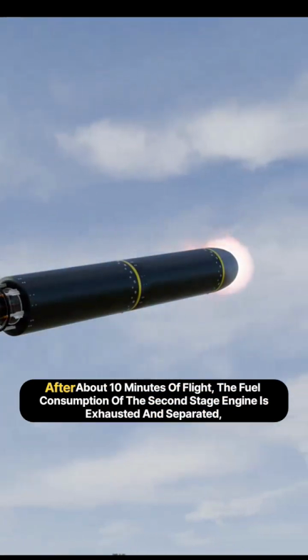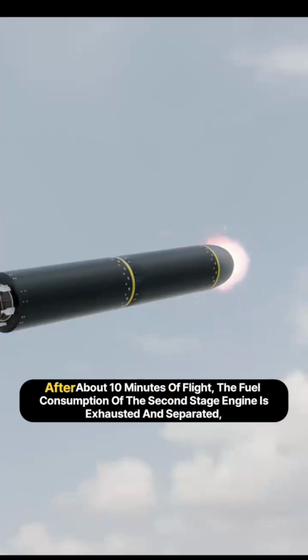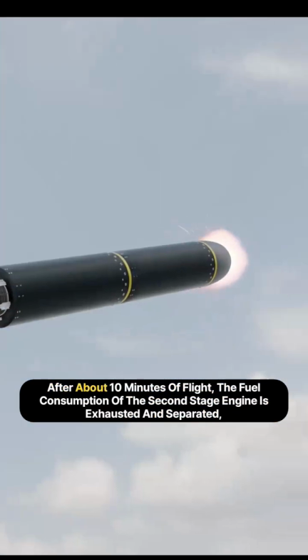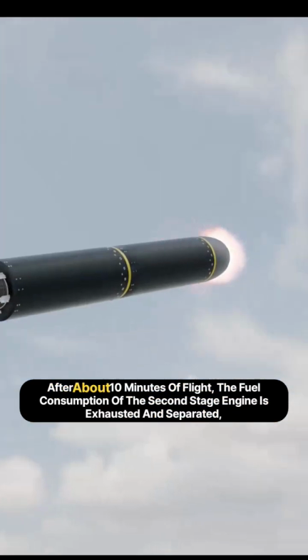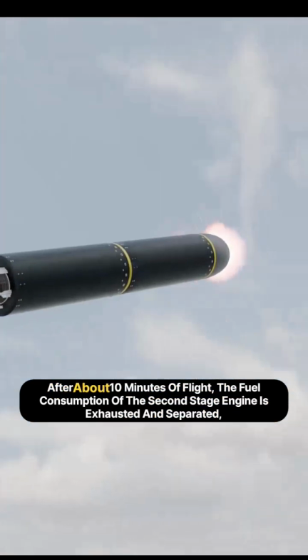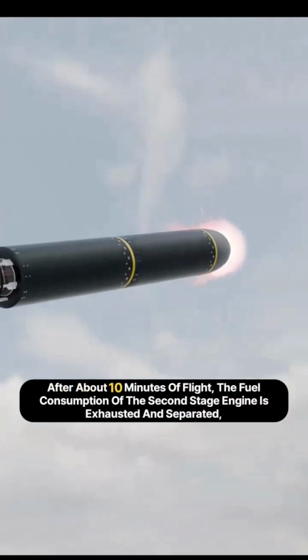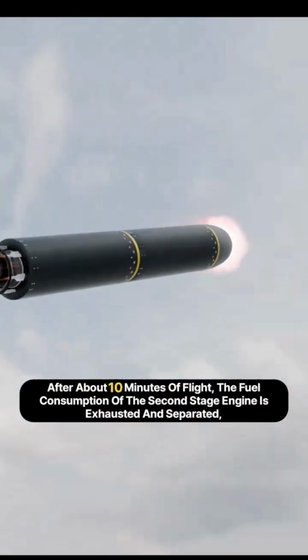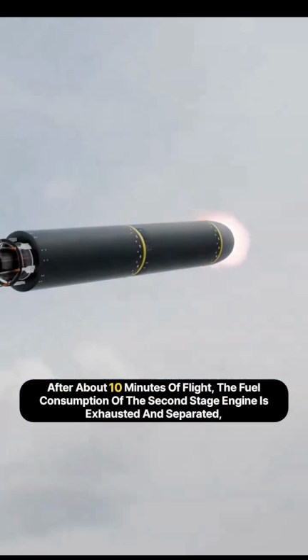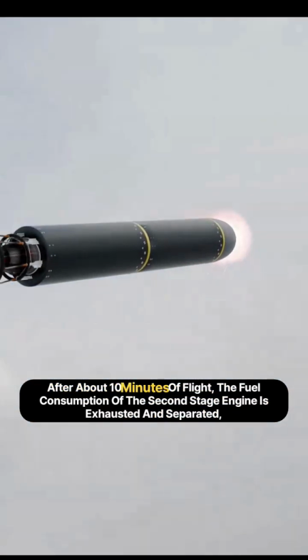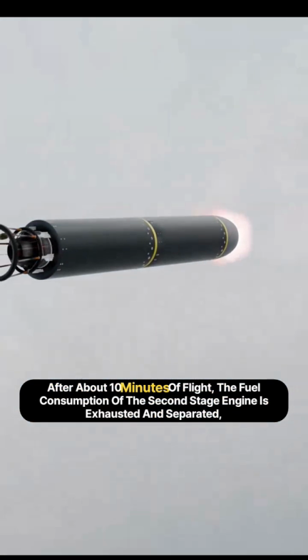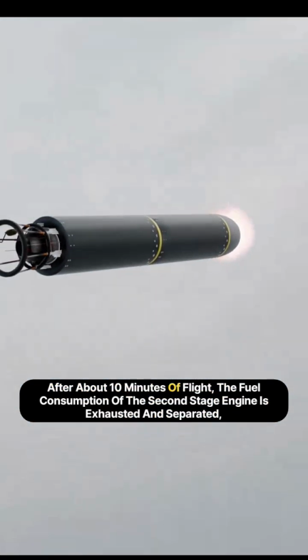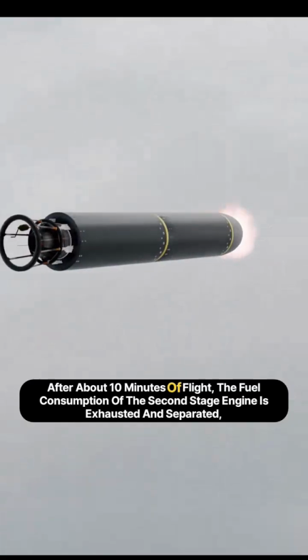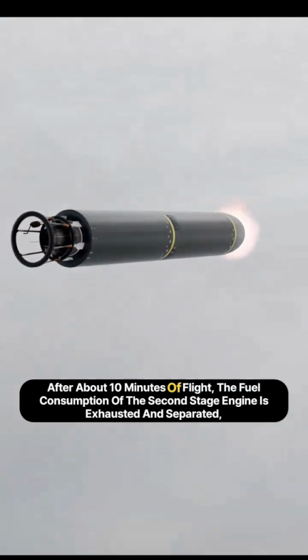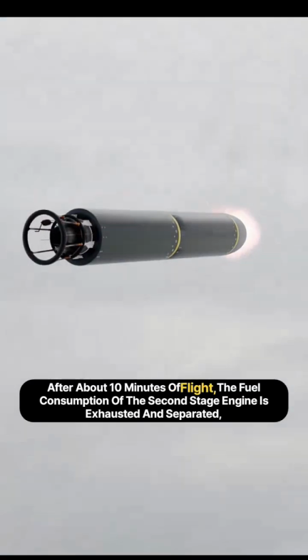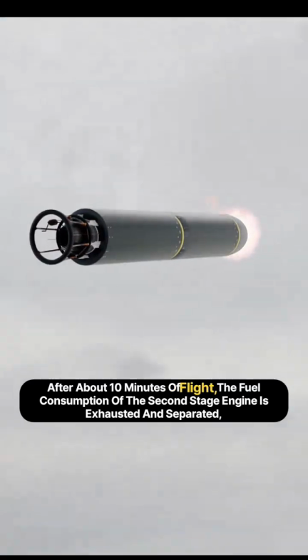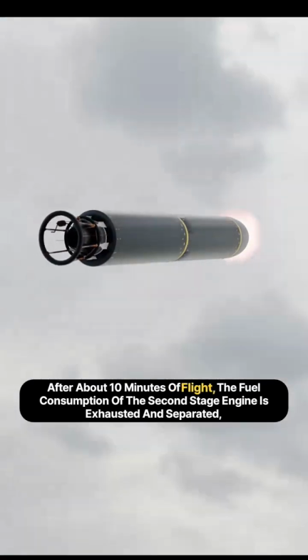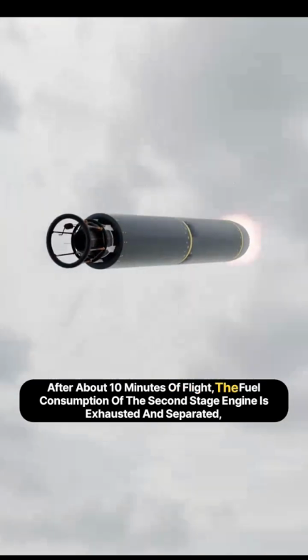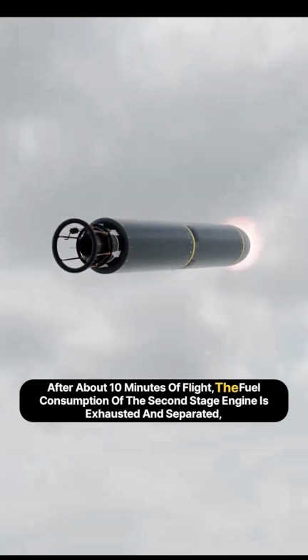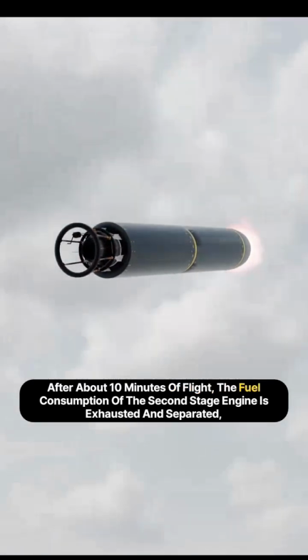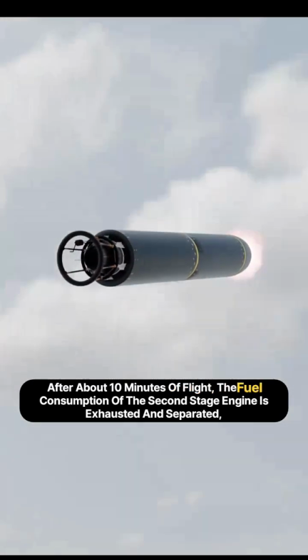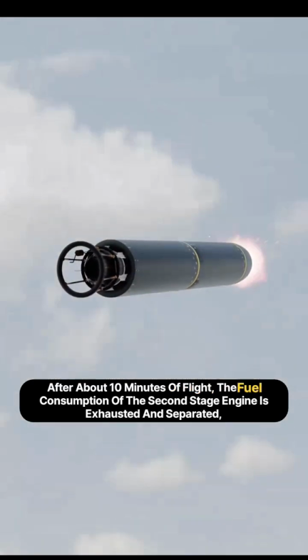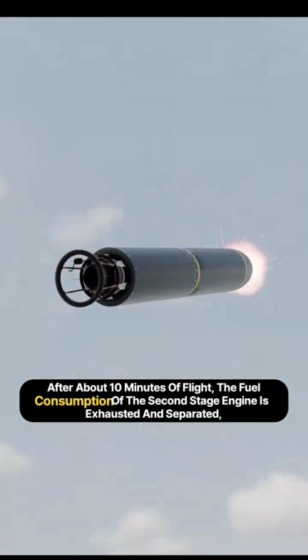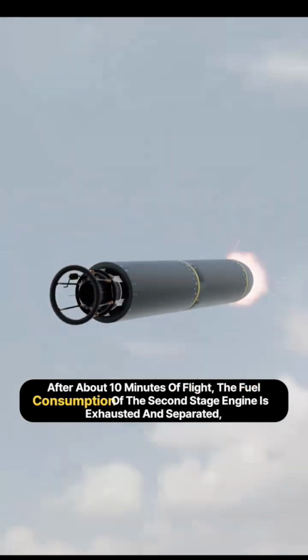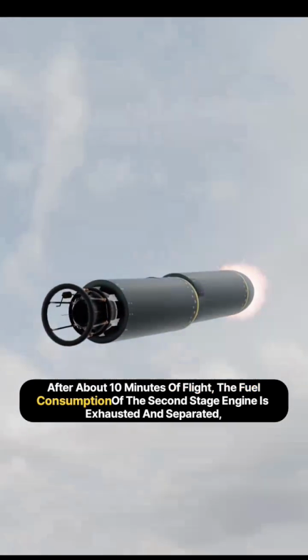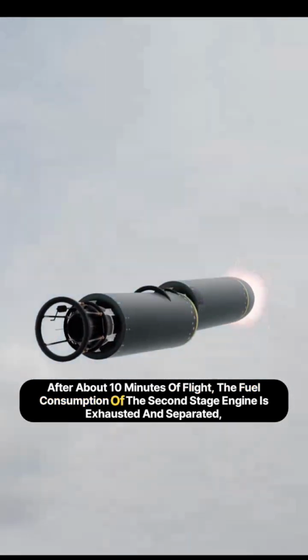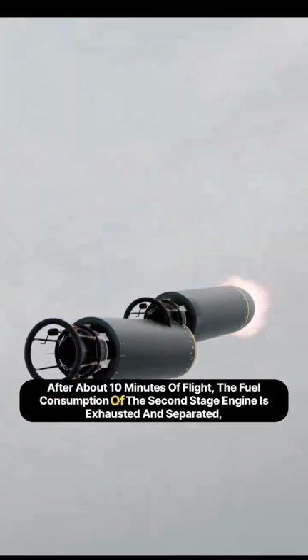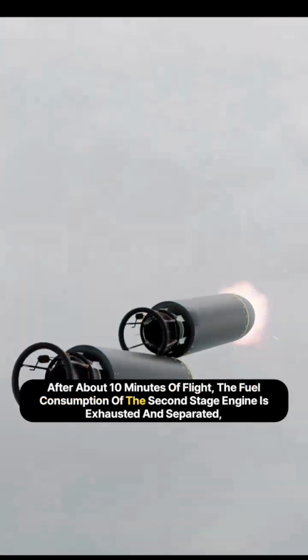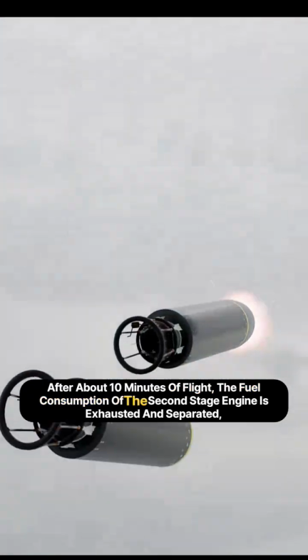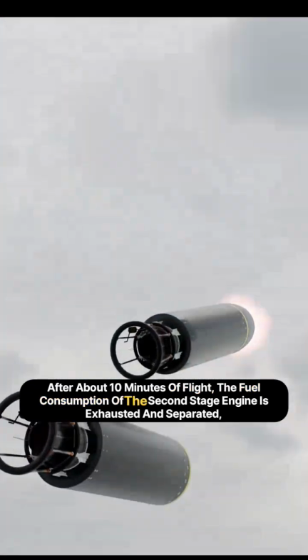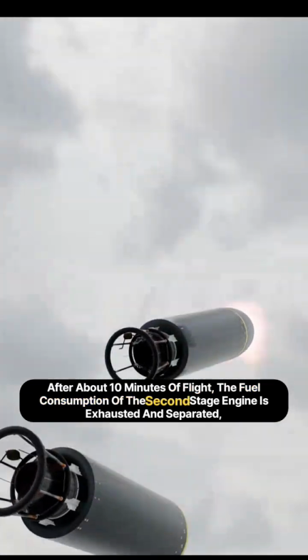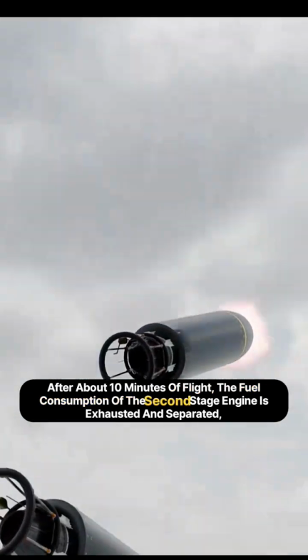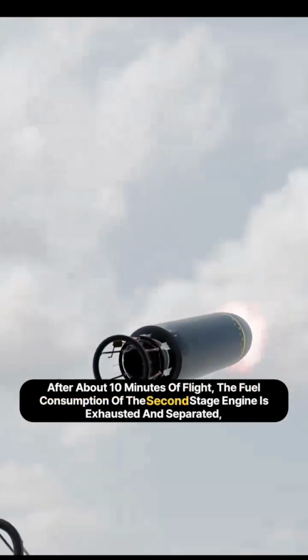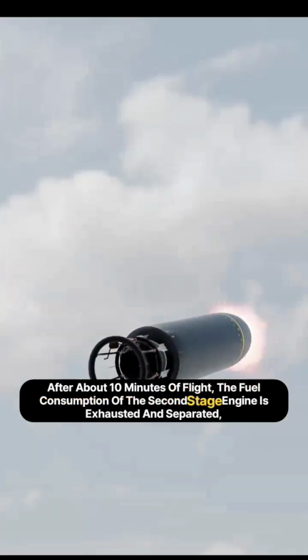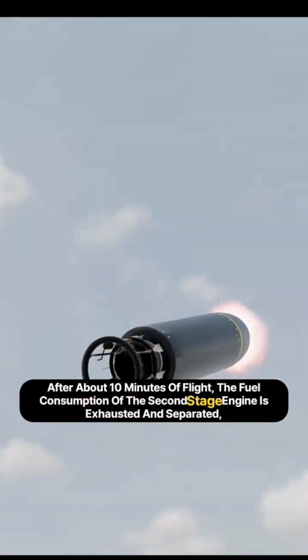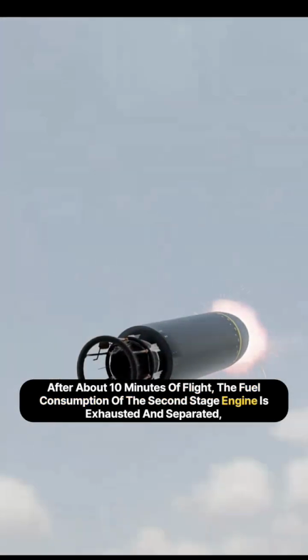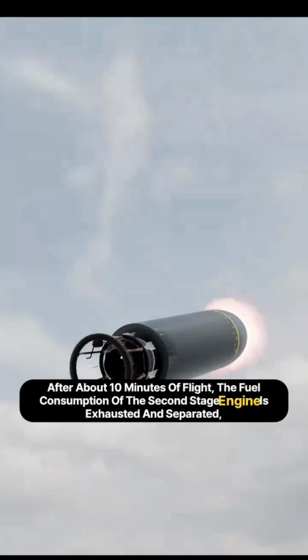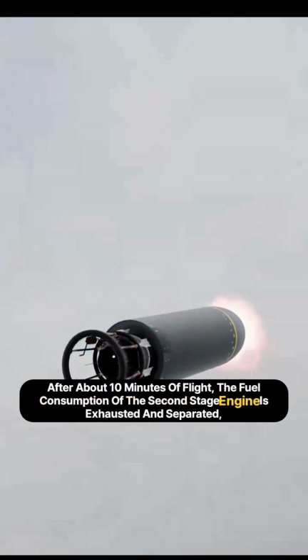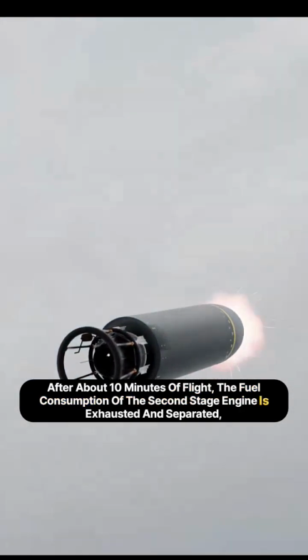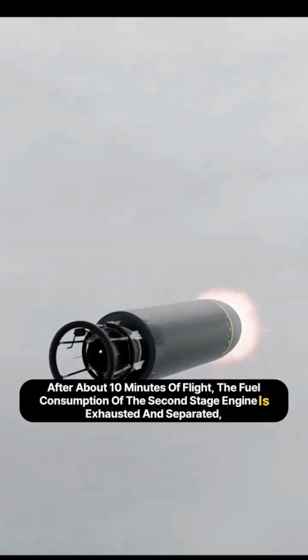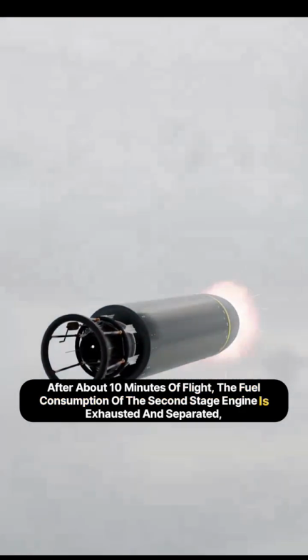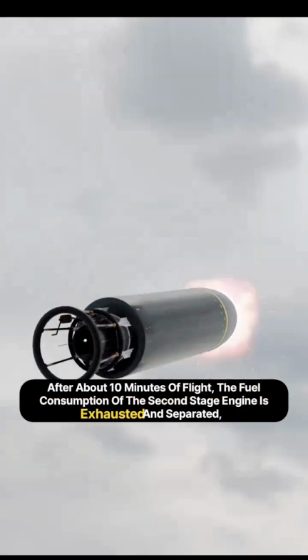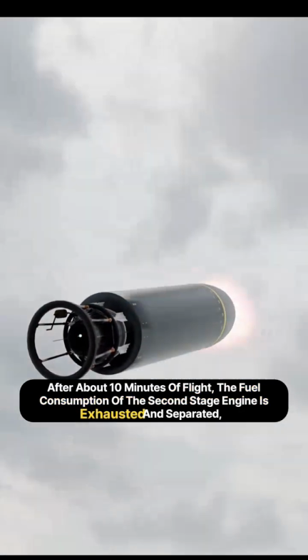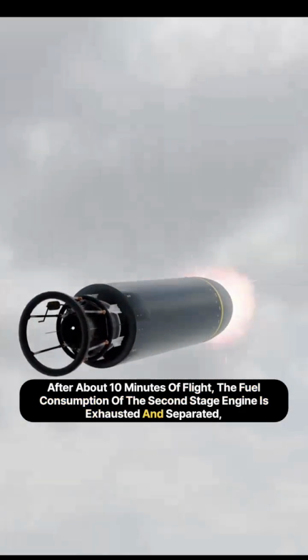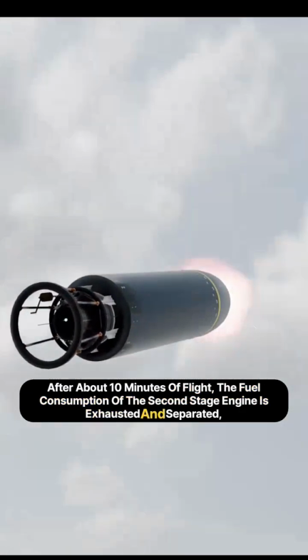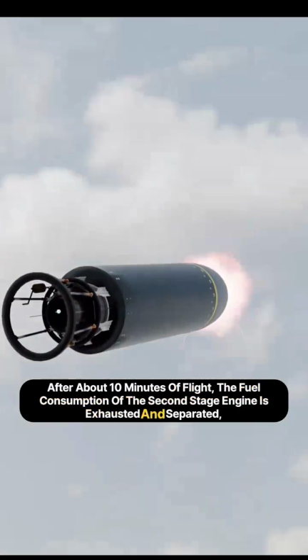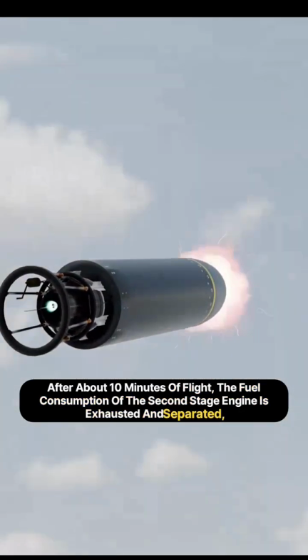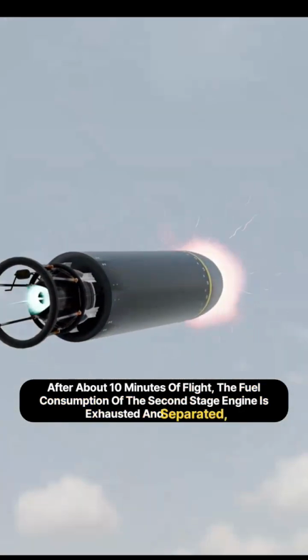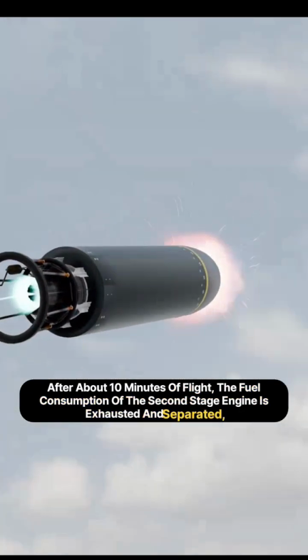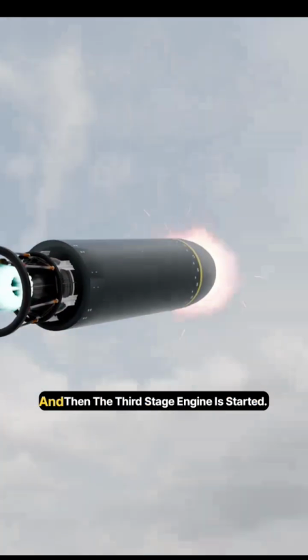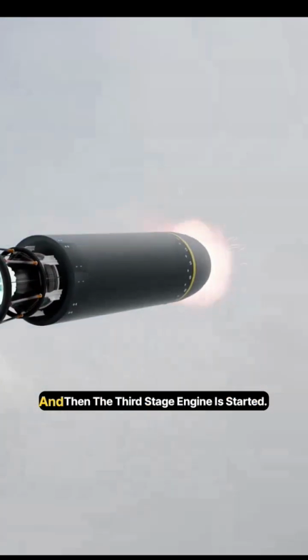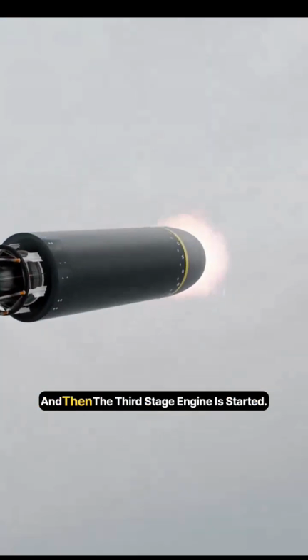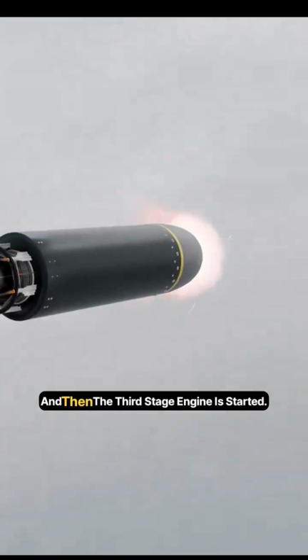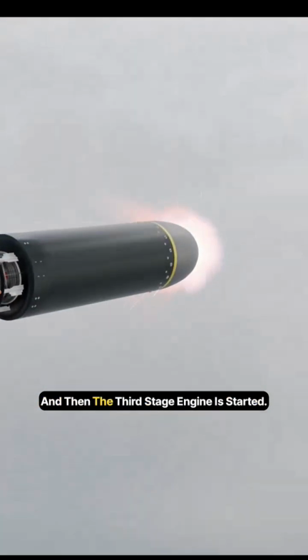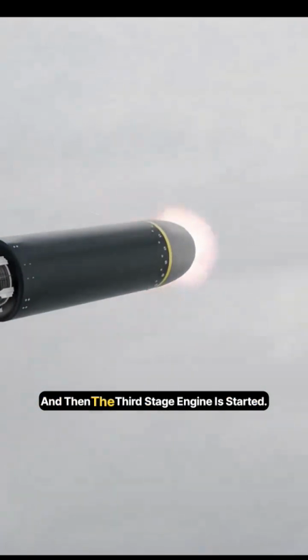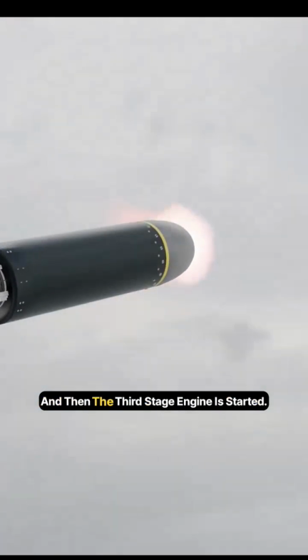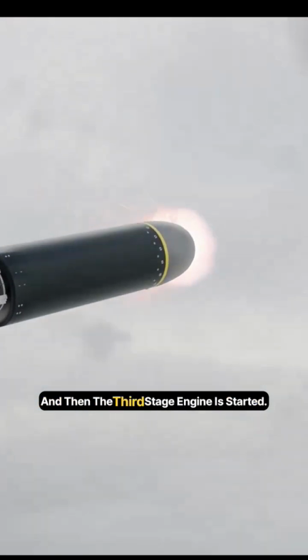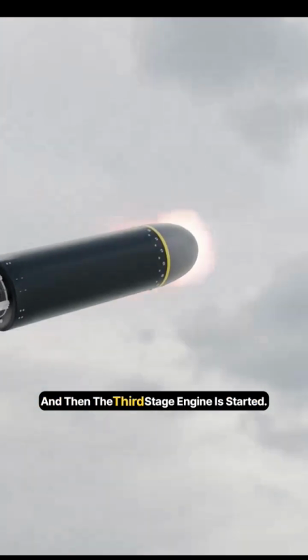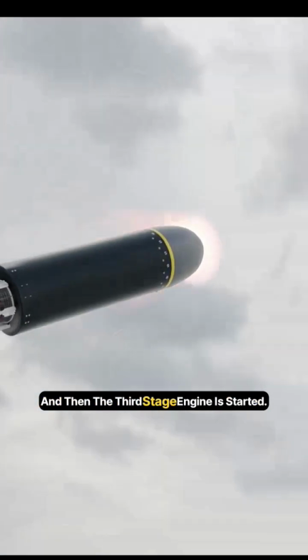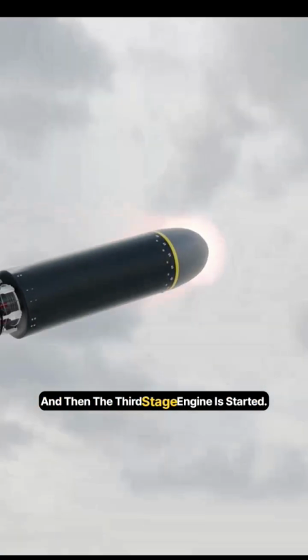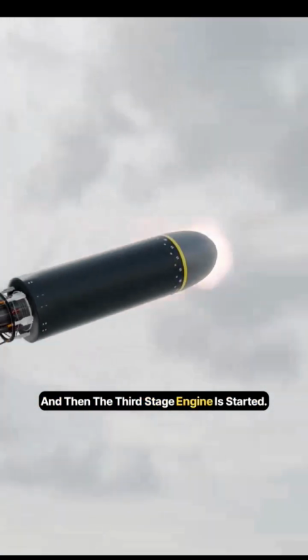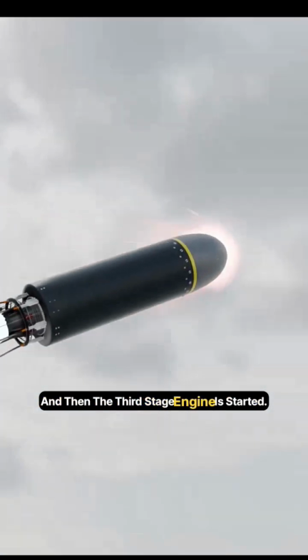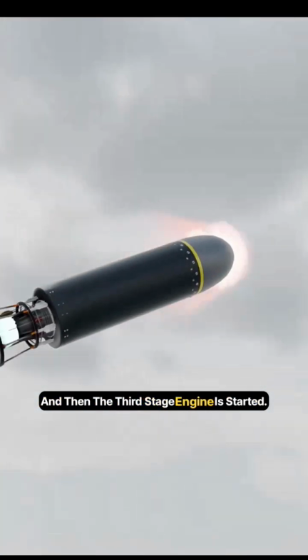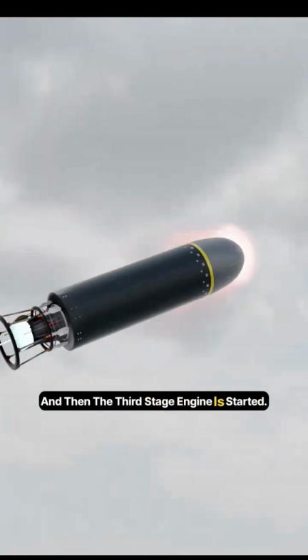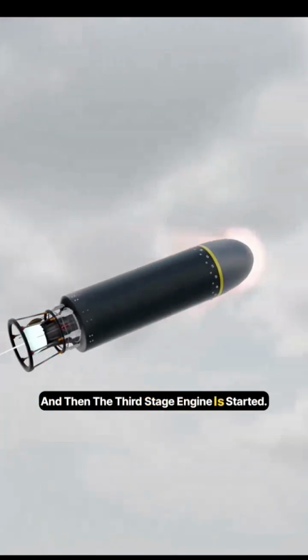After about 10 minutes of flight, the fuel consumption of the second stage engine is exhausted and it separates, and then the third stage engine is started.